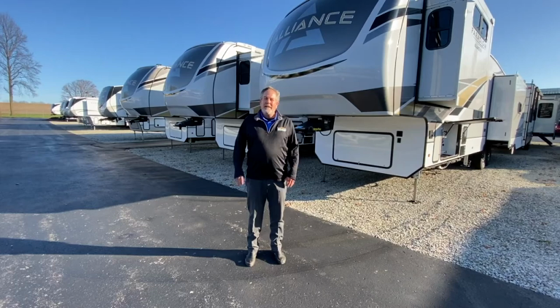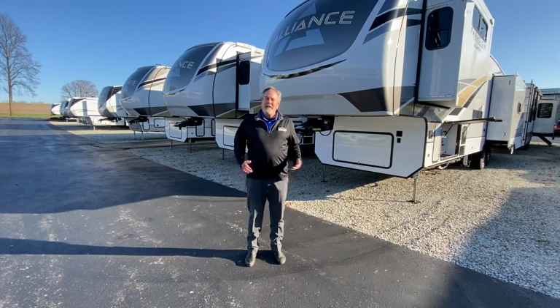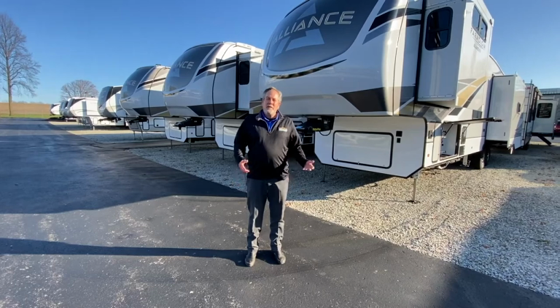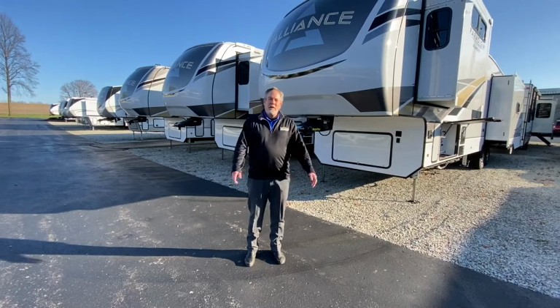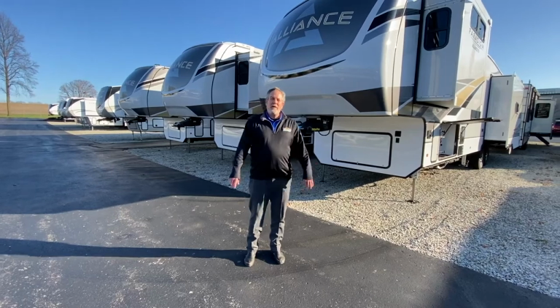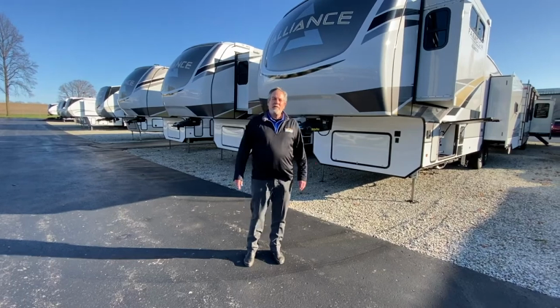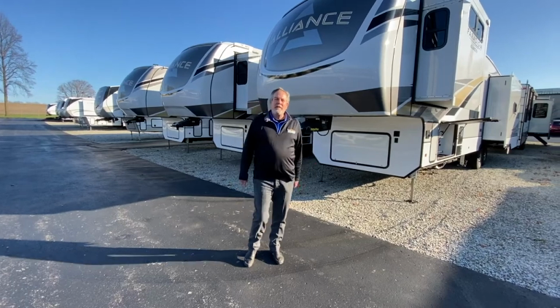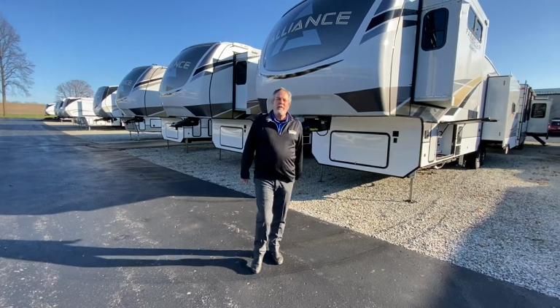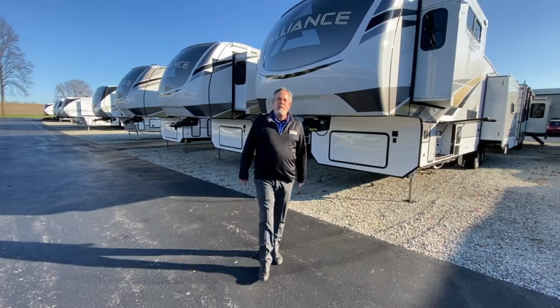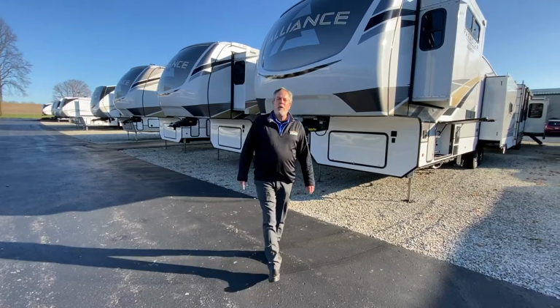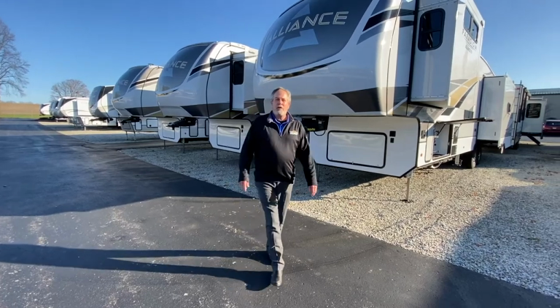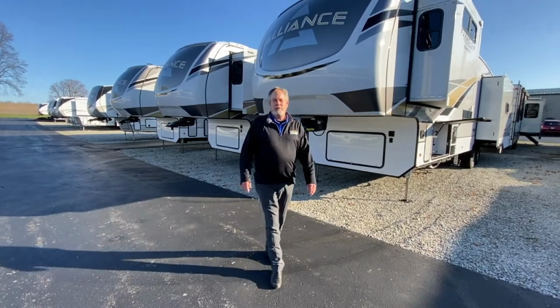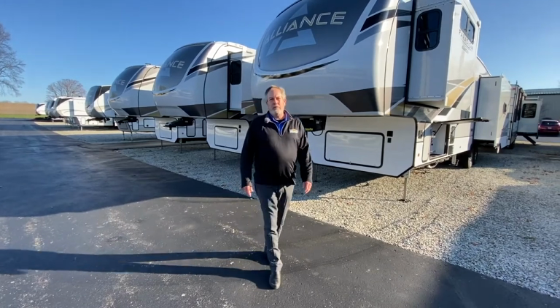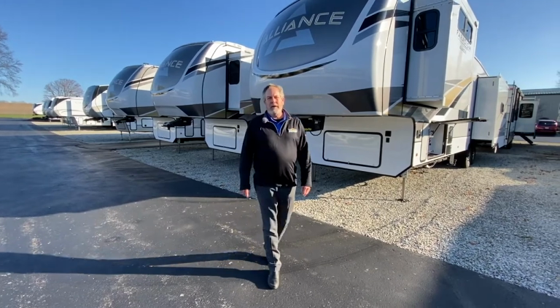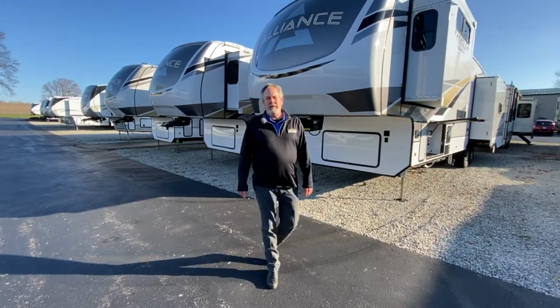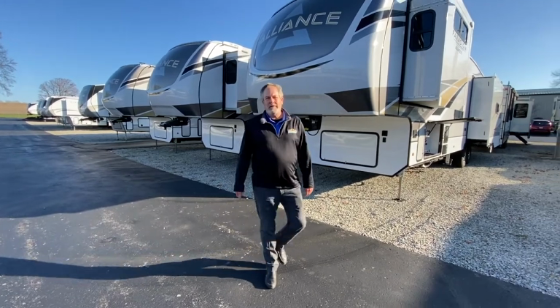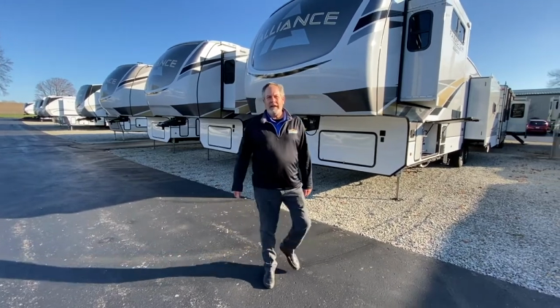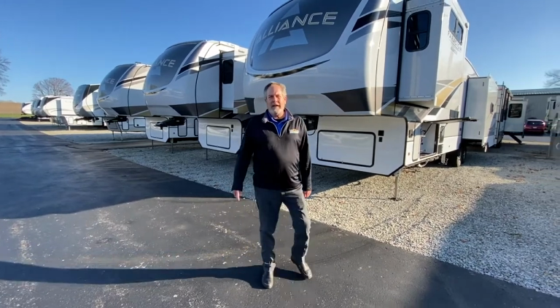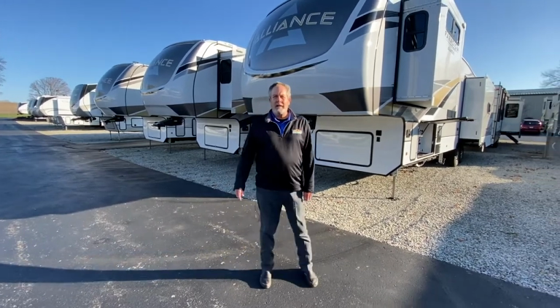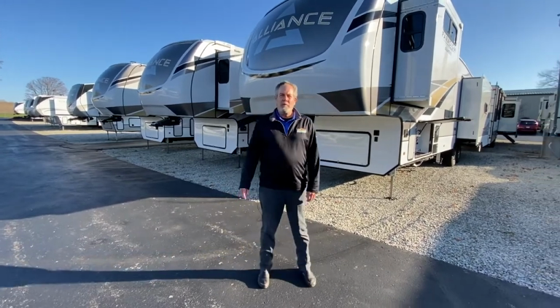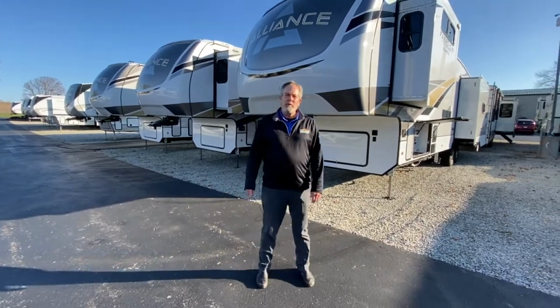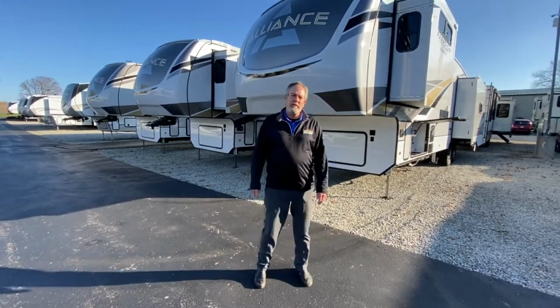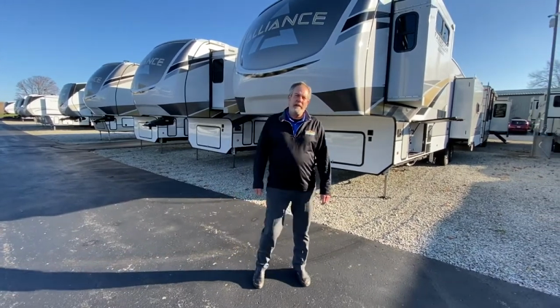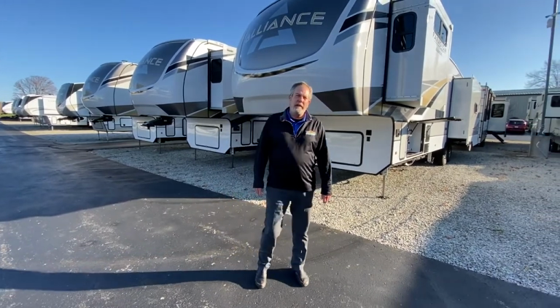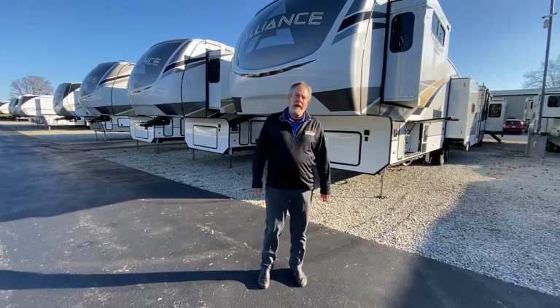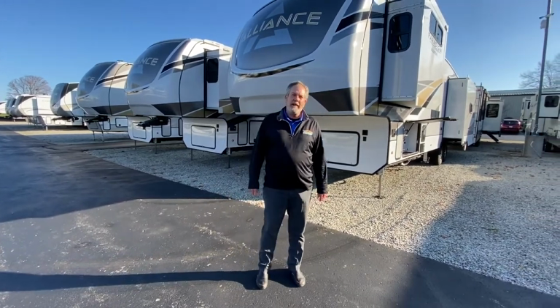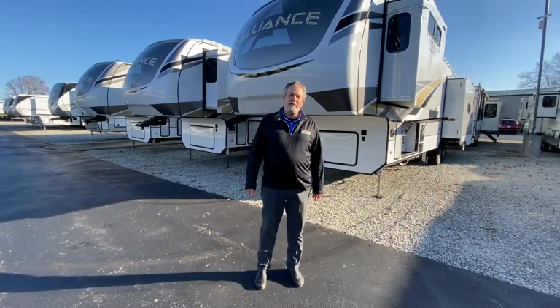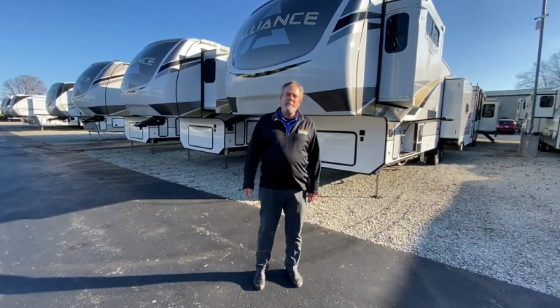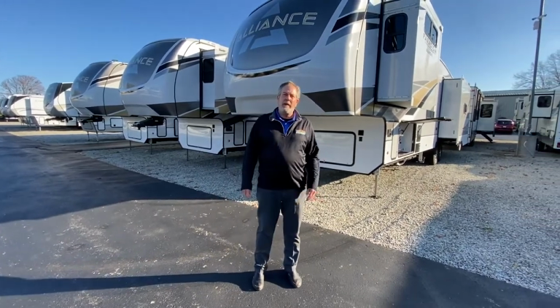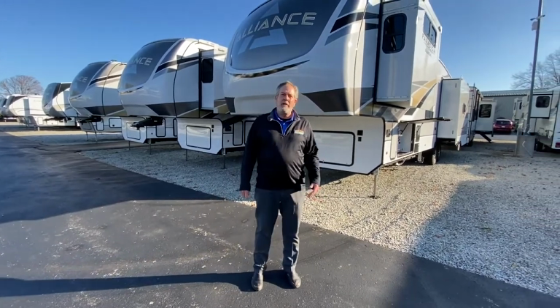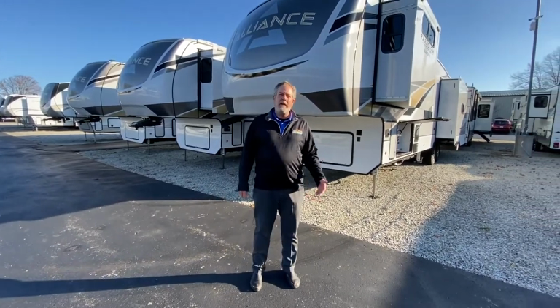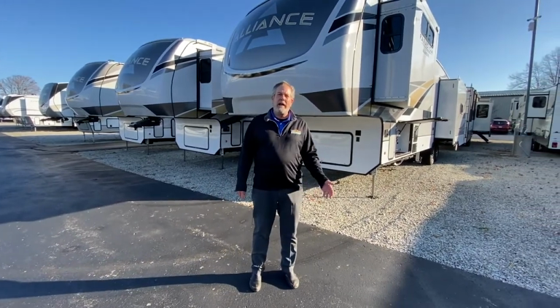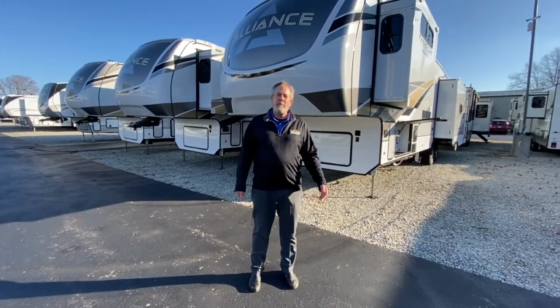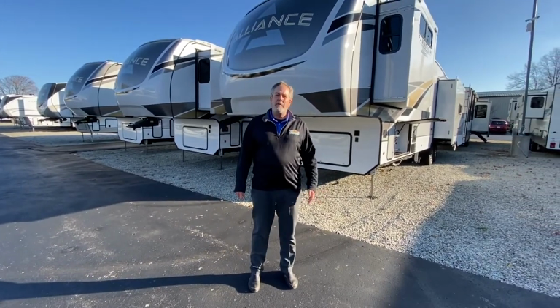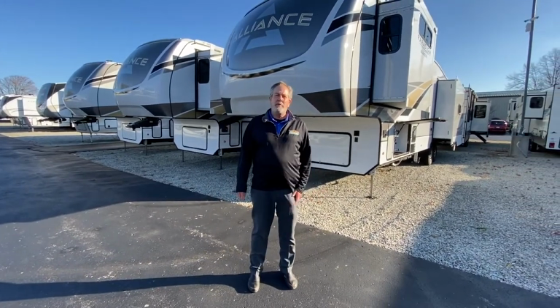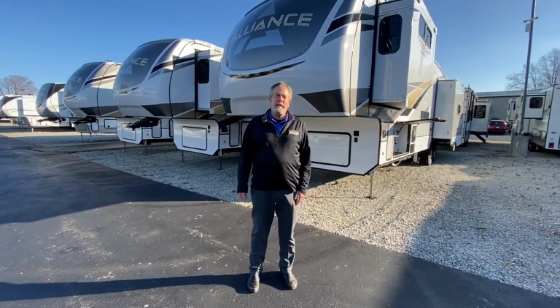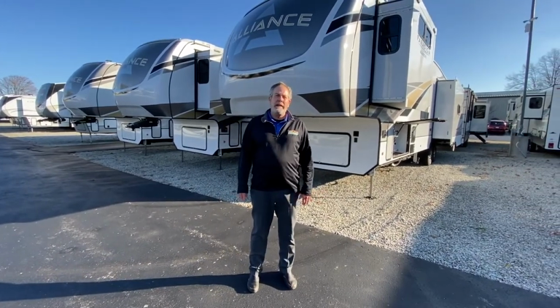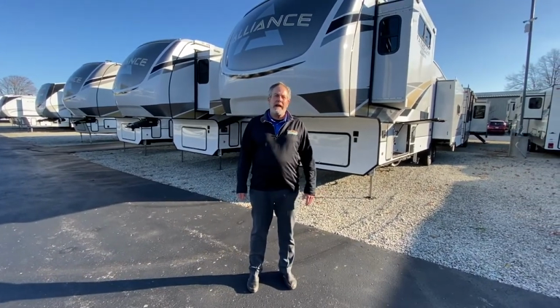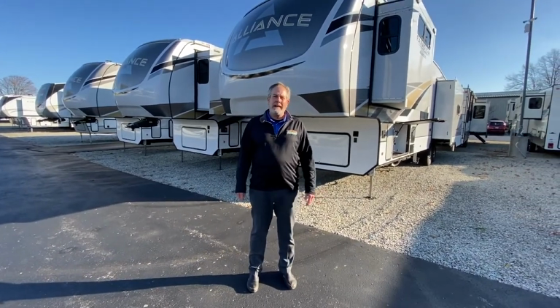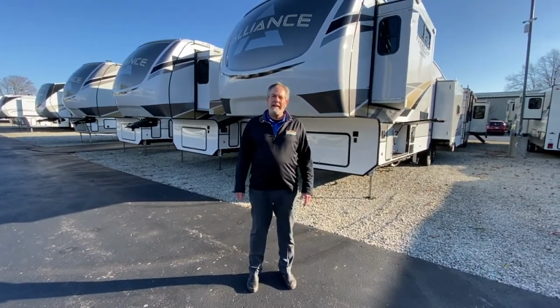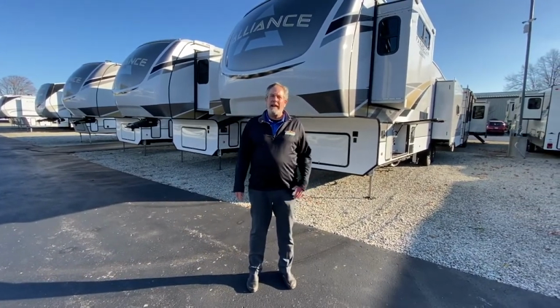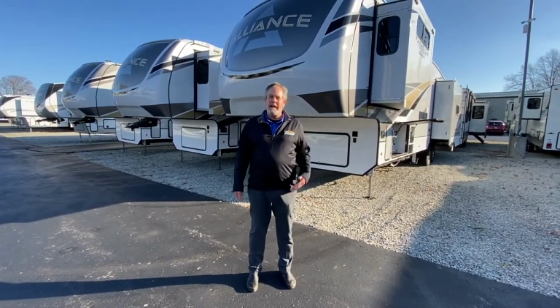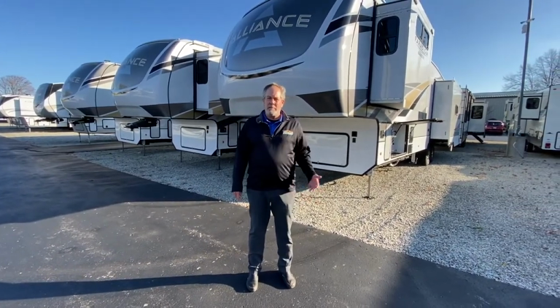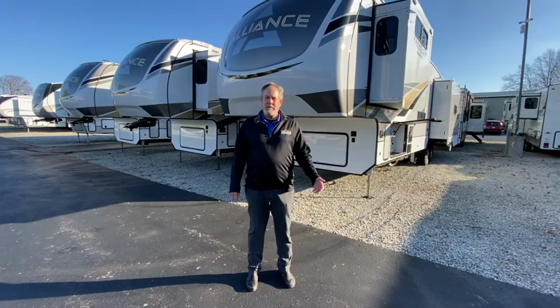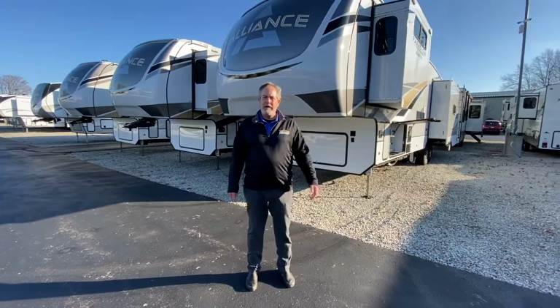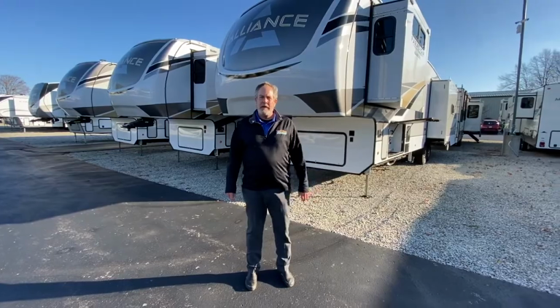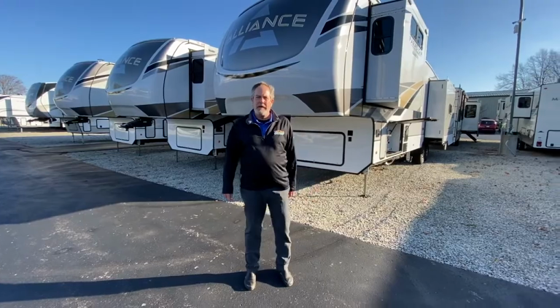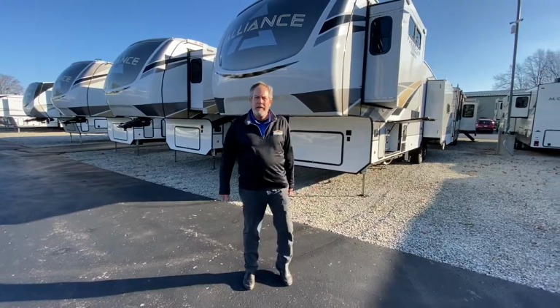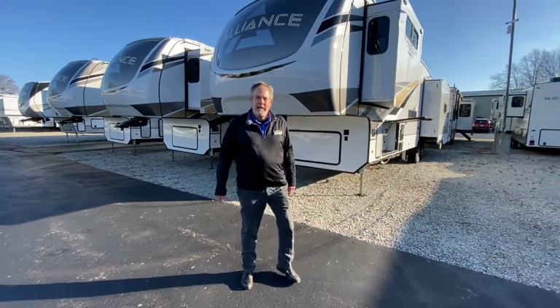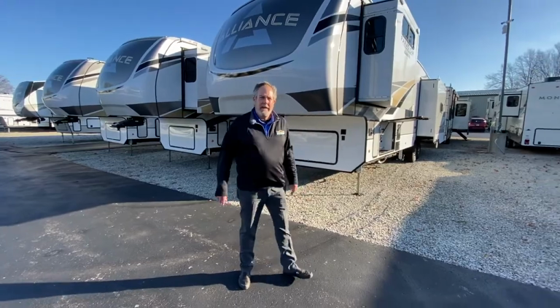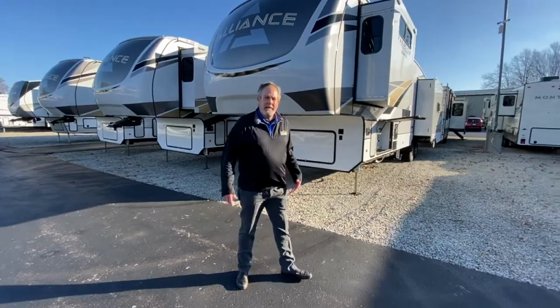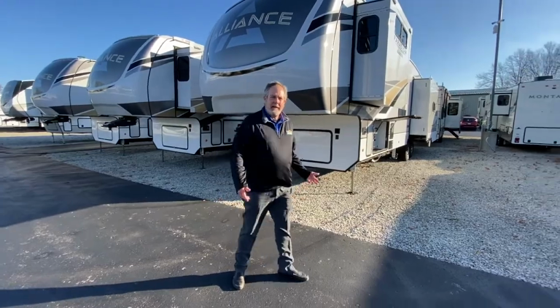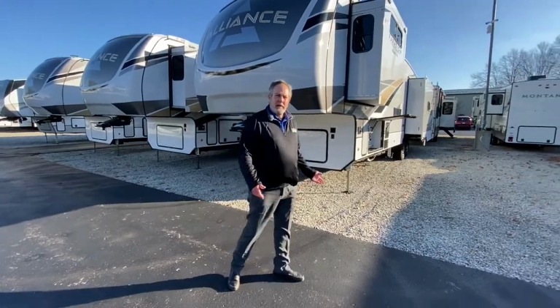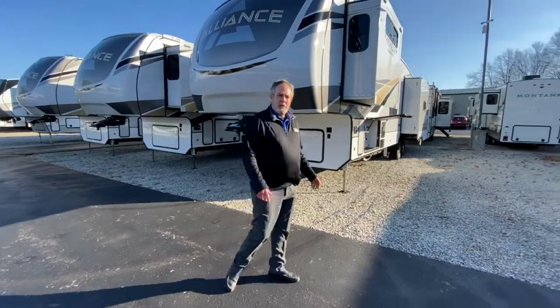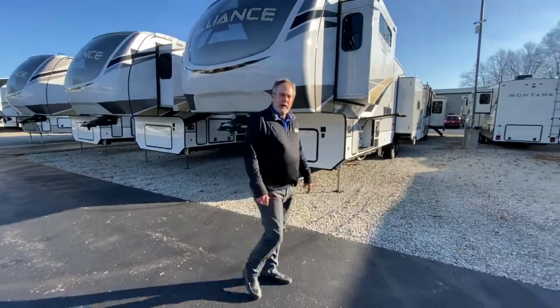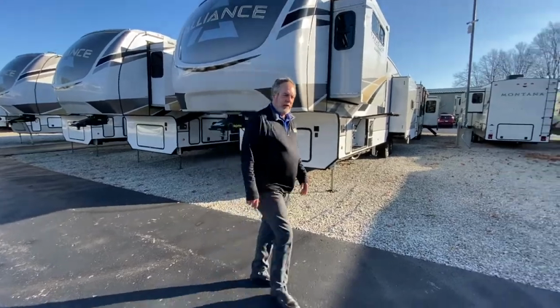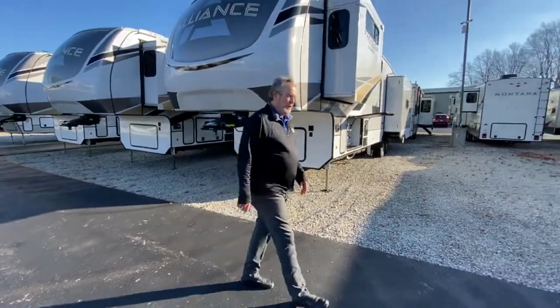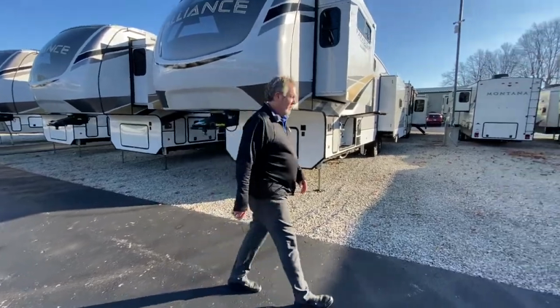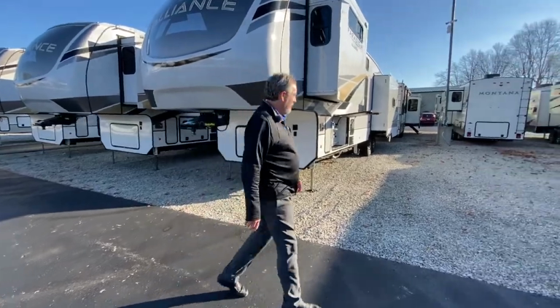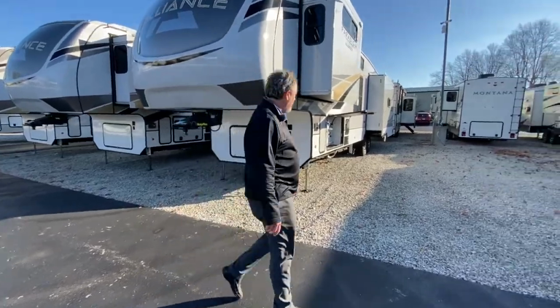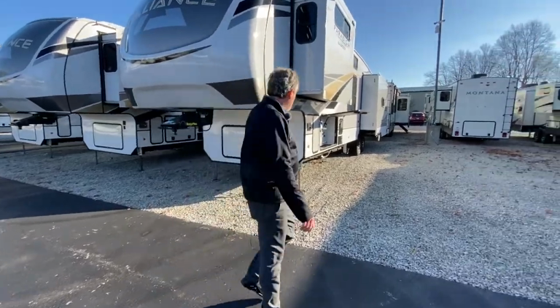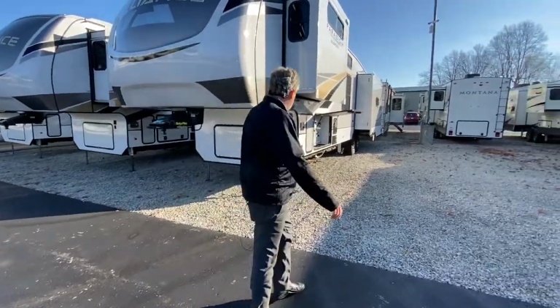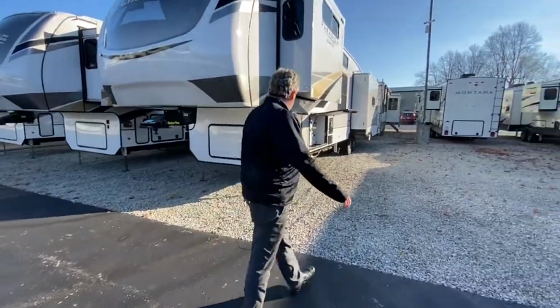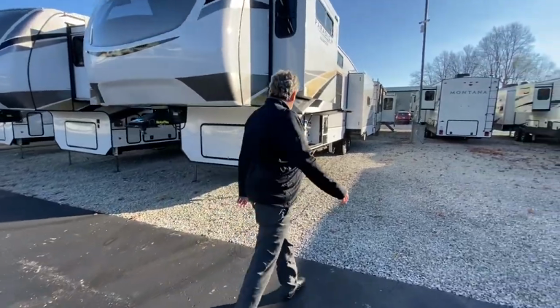Here we are with another Walk-through Wednesday. I'm with the Alliance Paradigm 390MP. Let me take you a quick look around the outside.